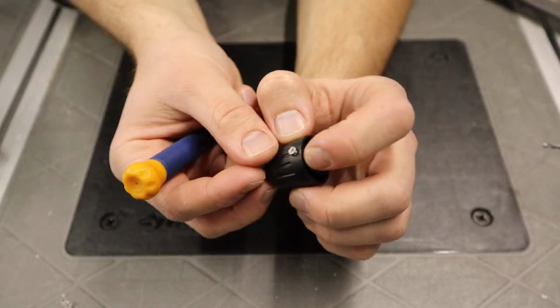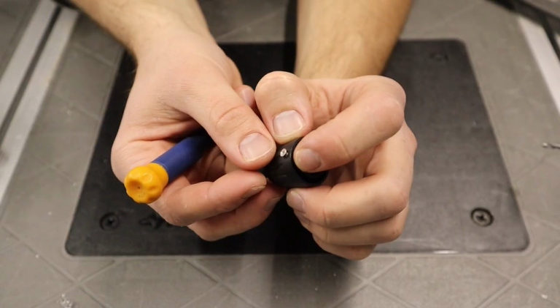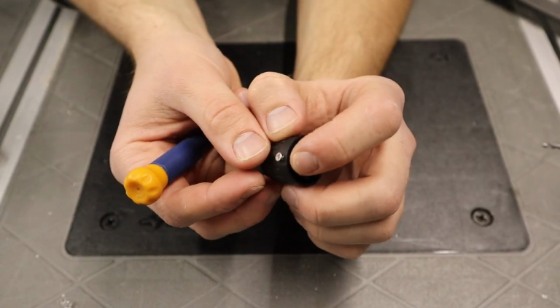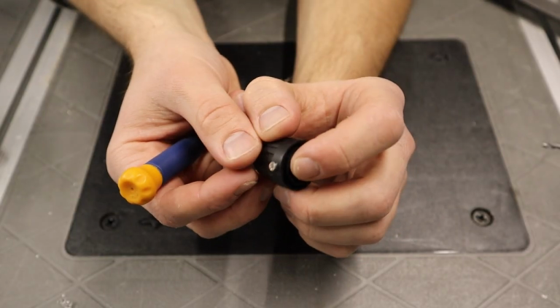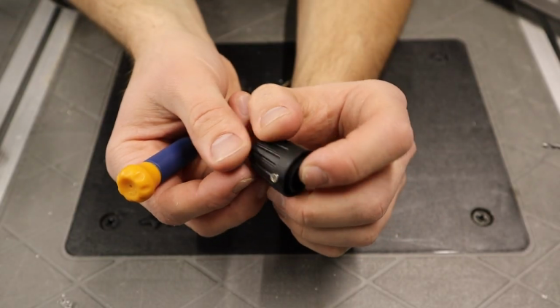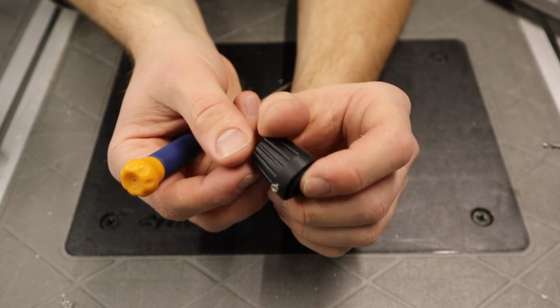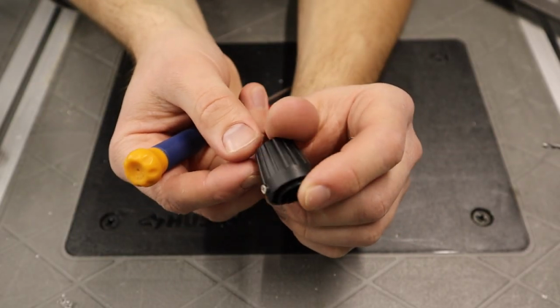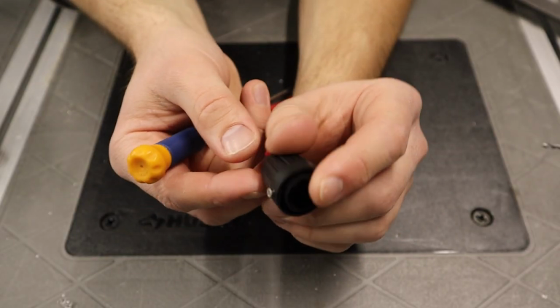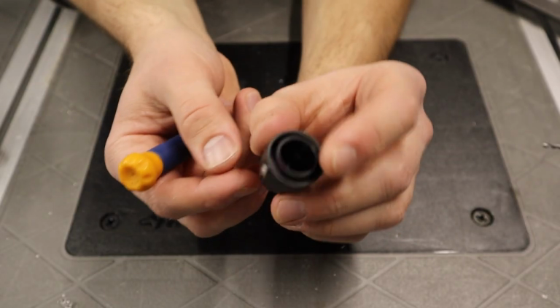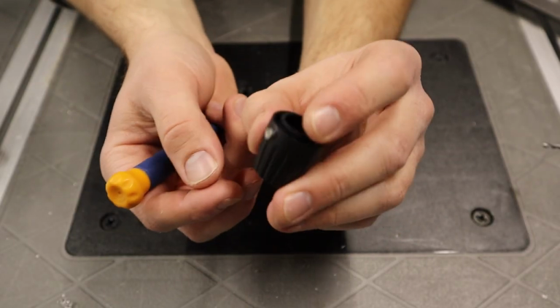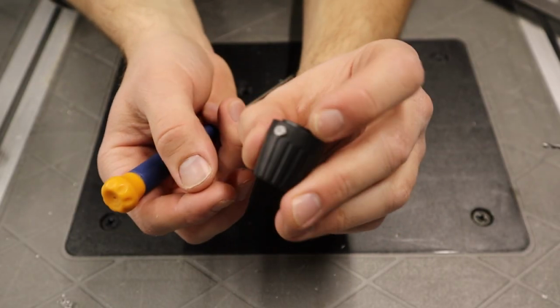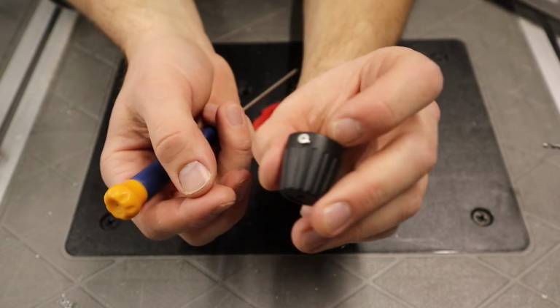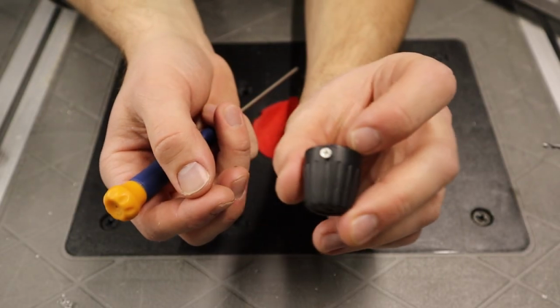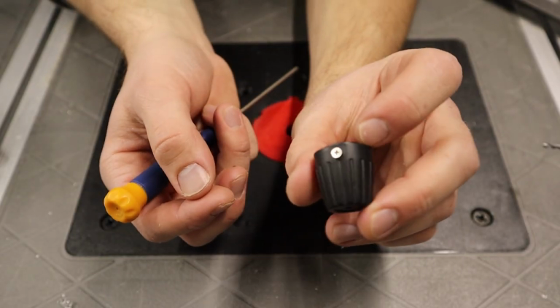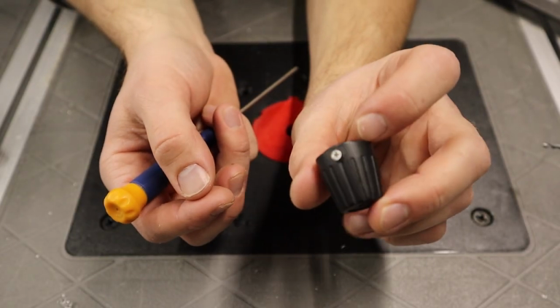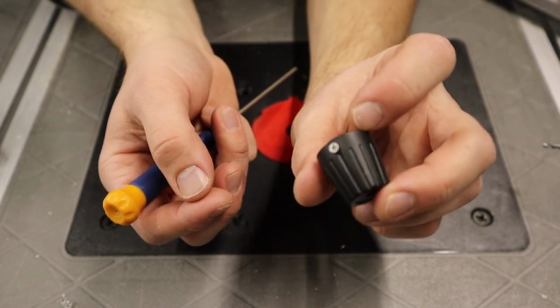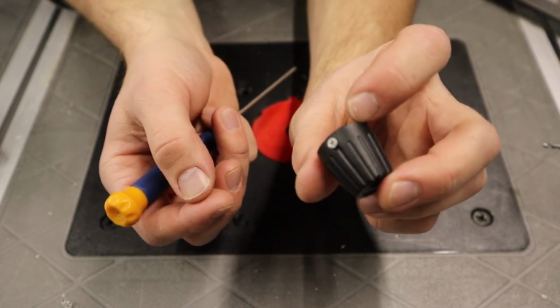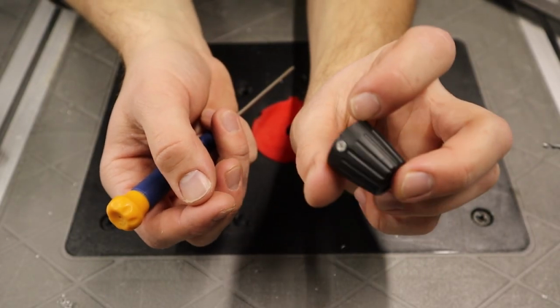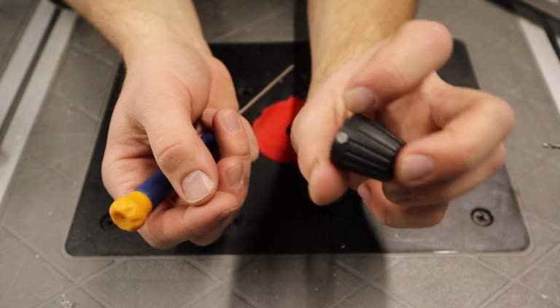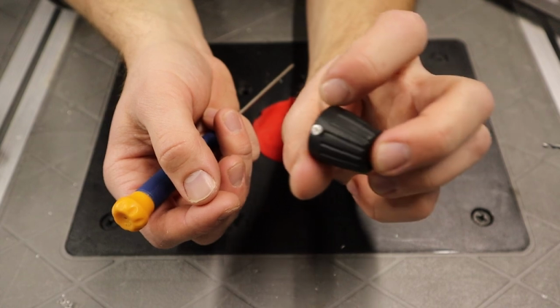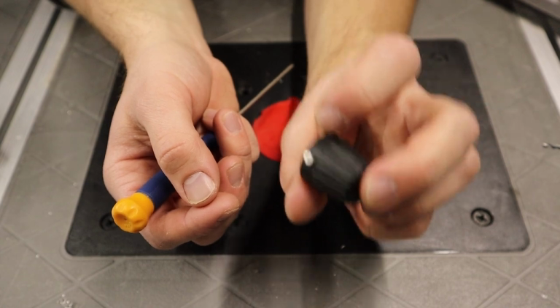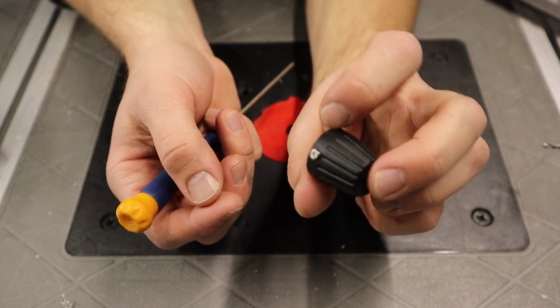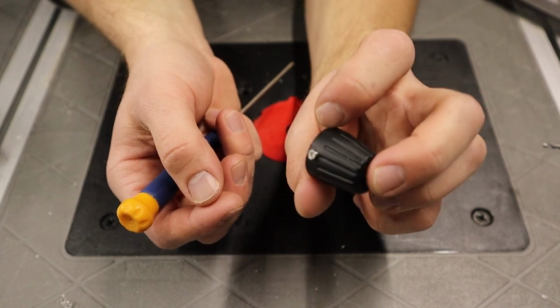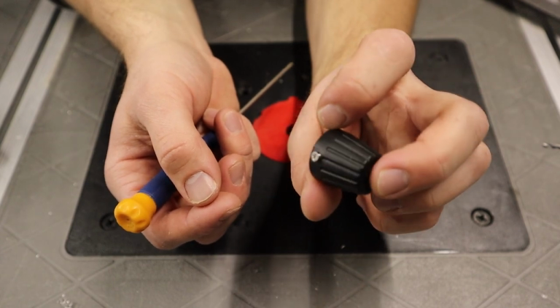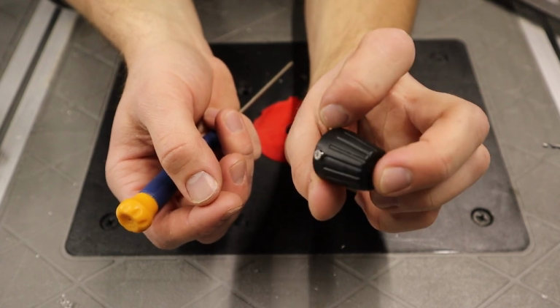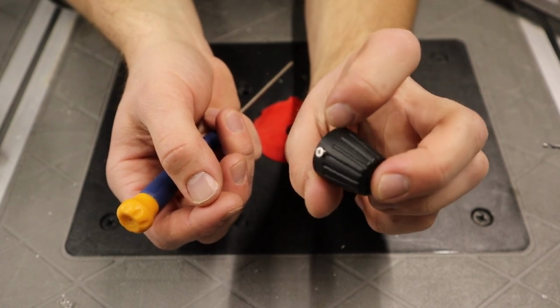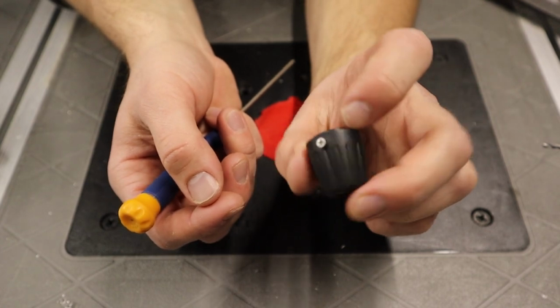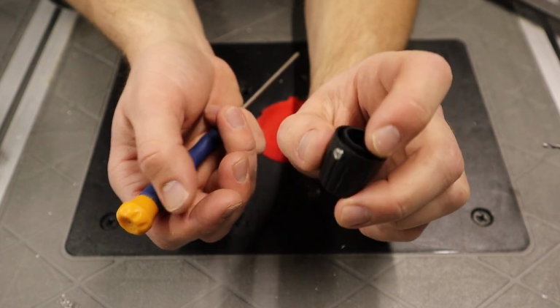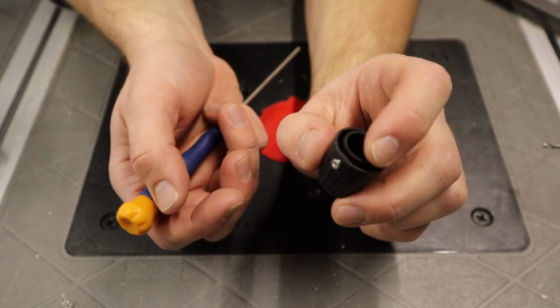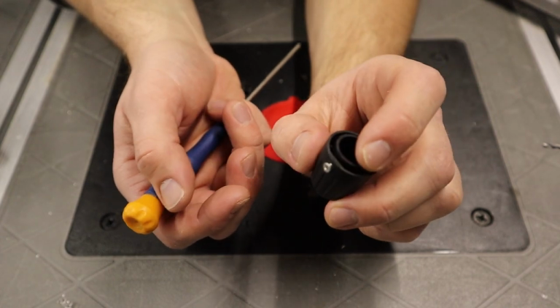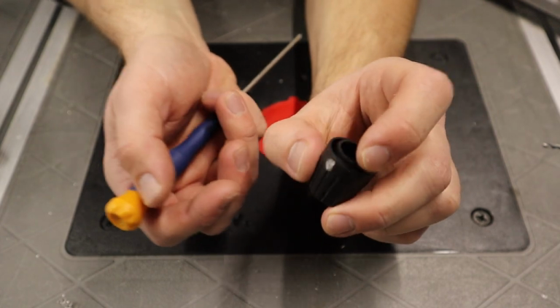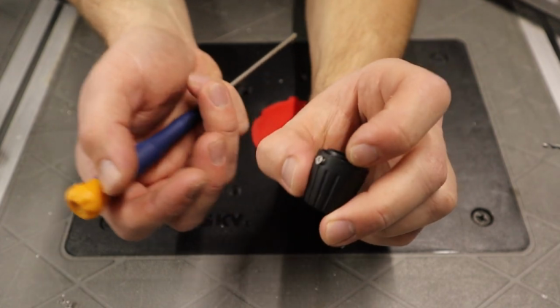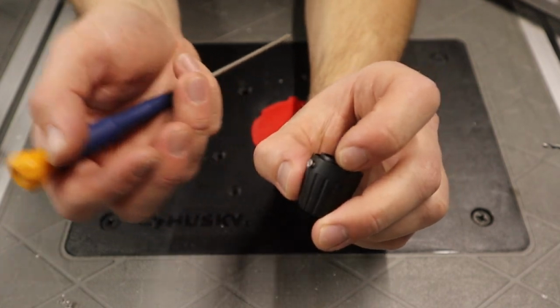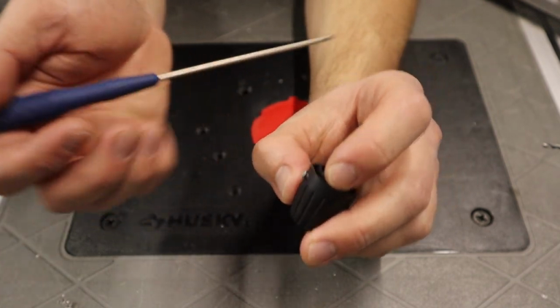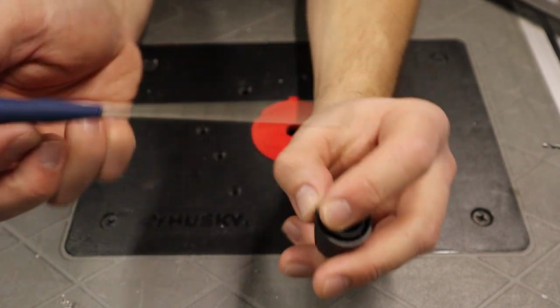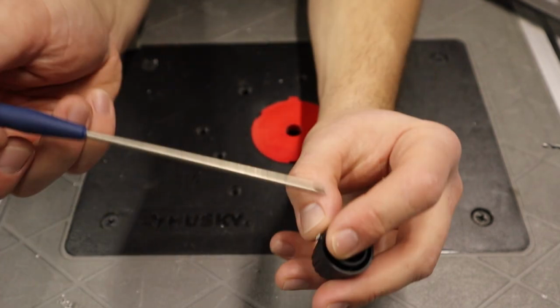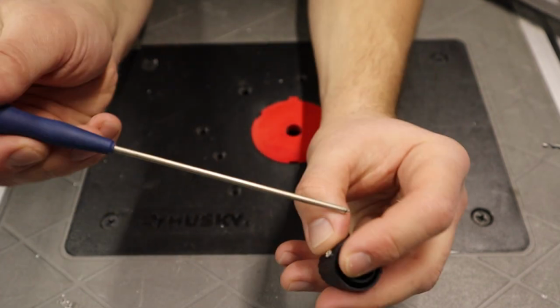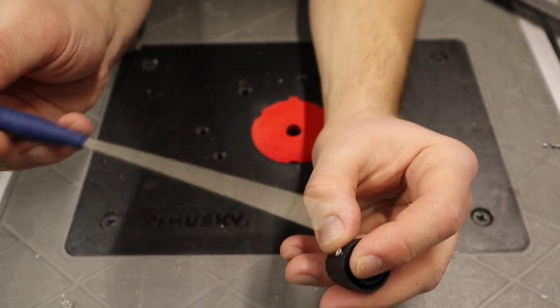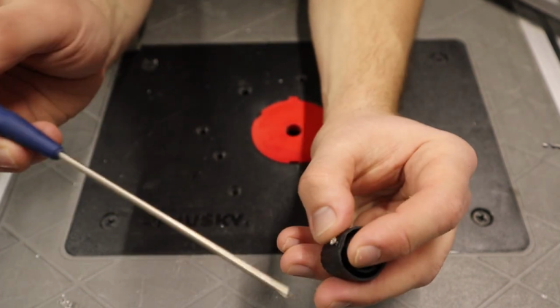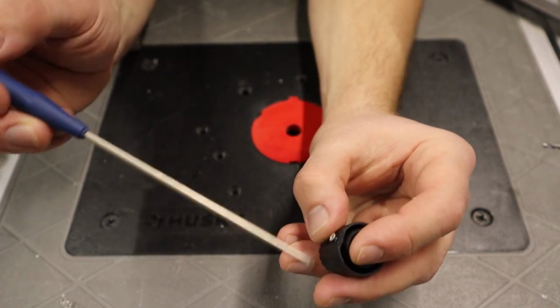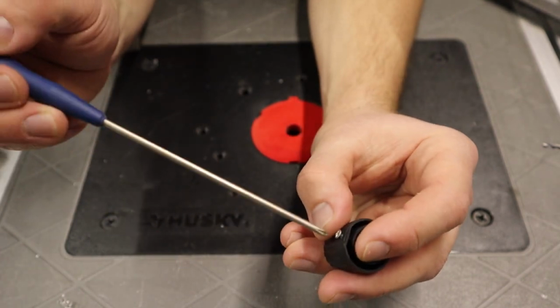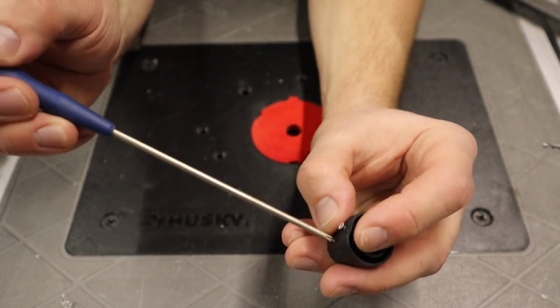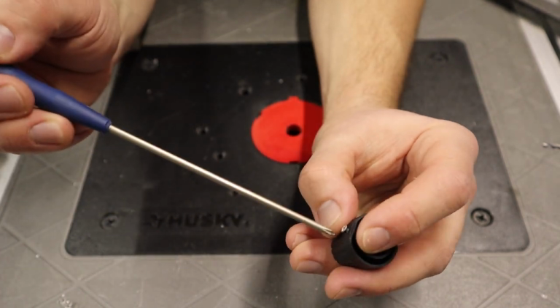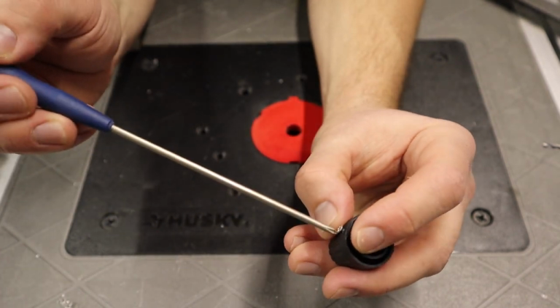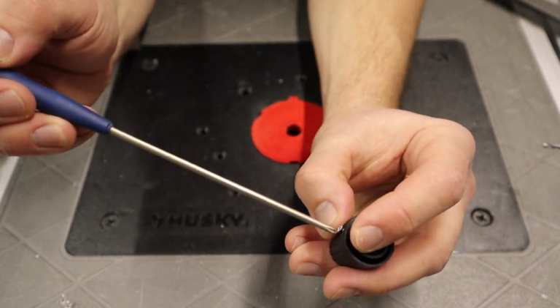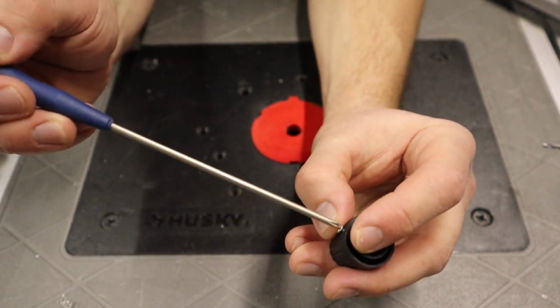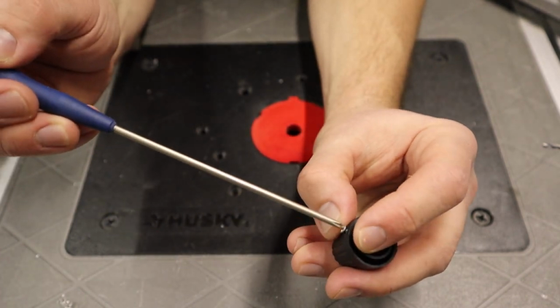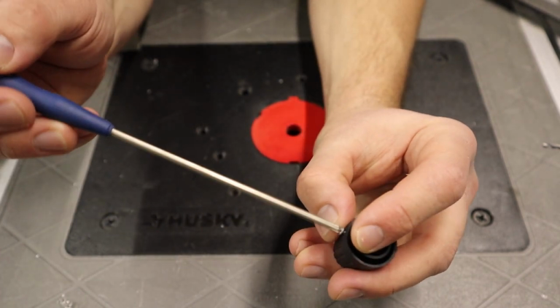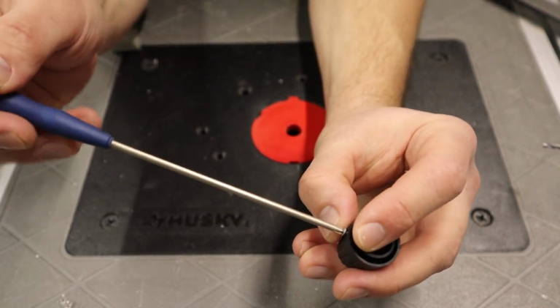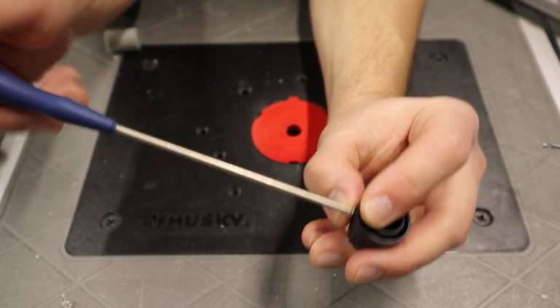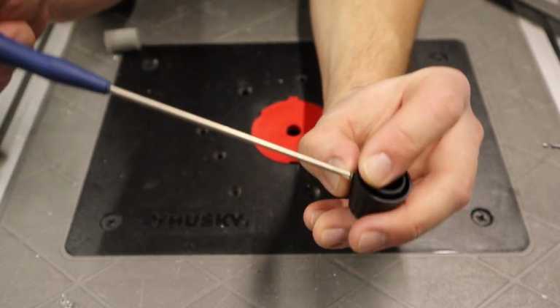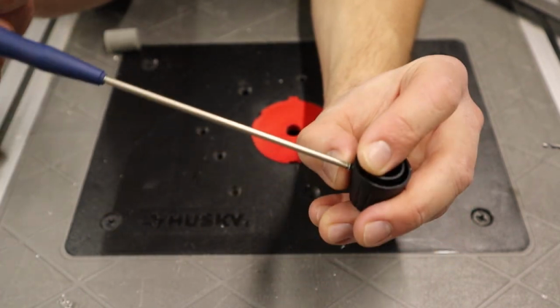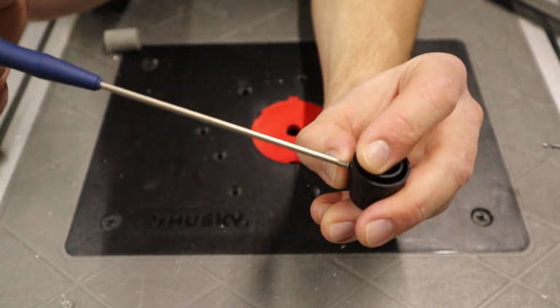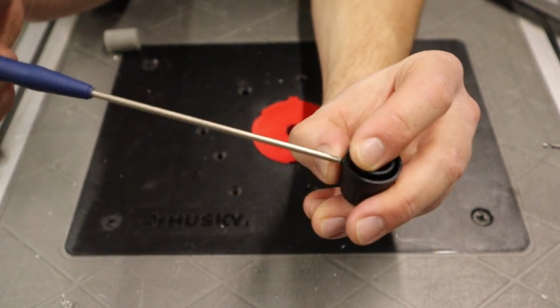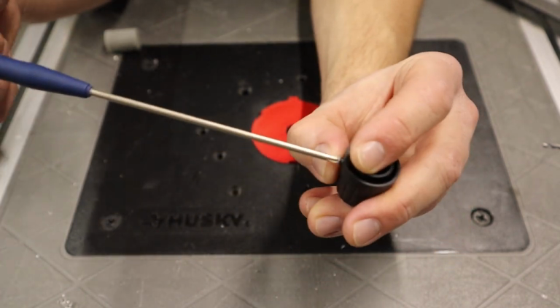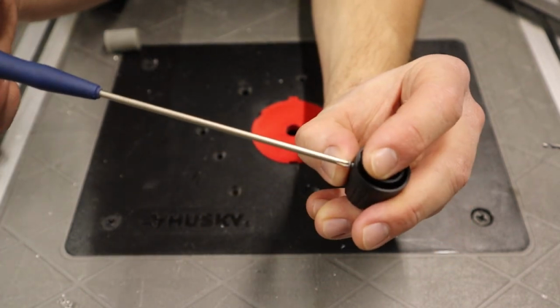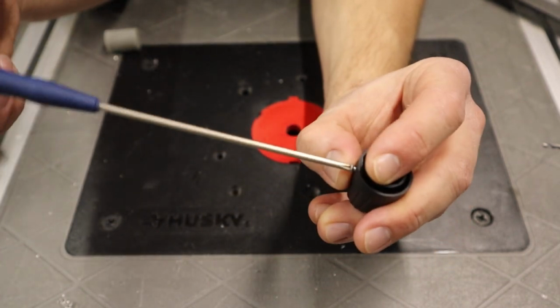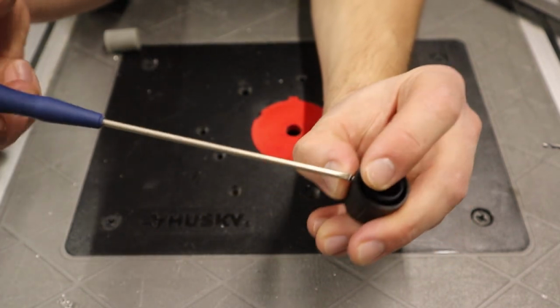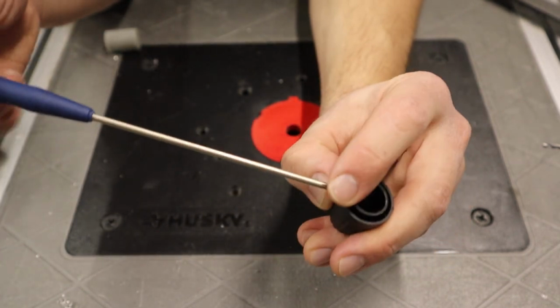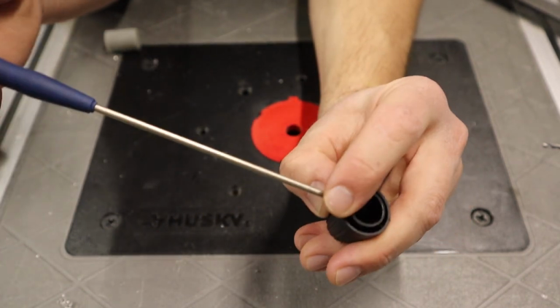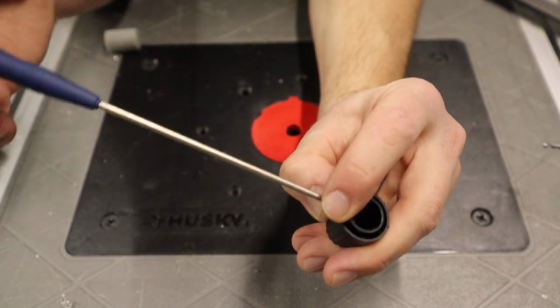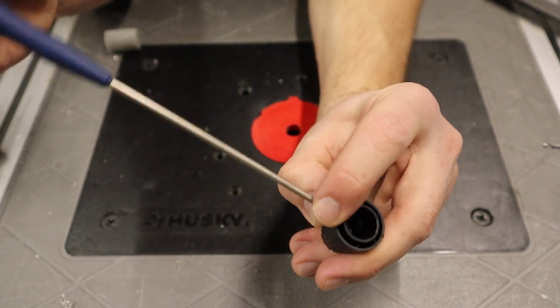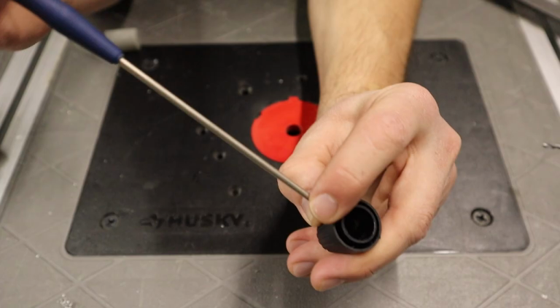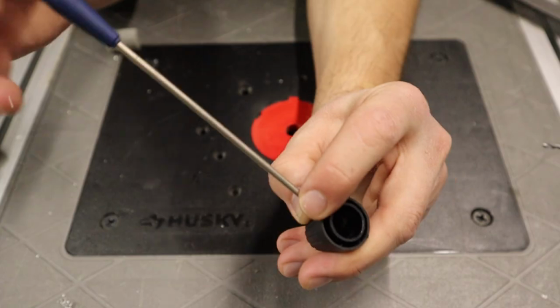Here's the old knob that came off the butane torch. I kept its little screw so I could reuse it to thread holes on my new printed piece.